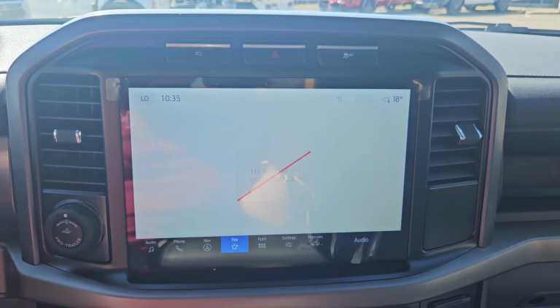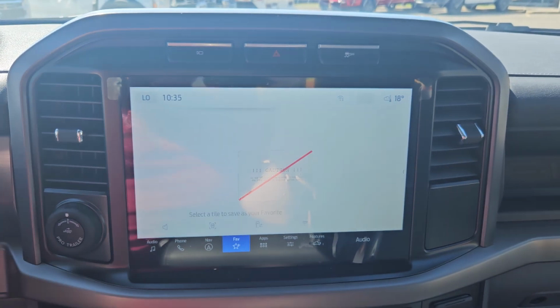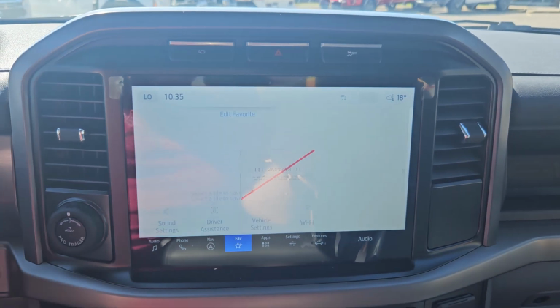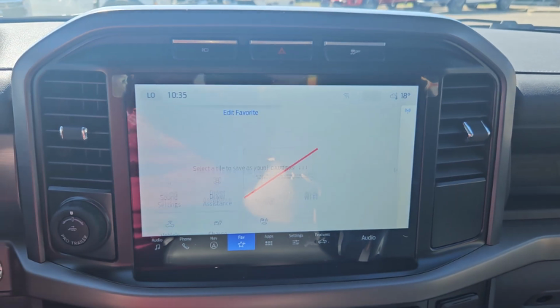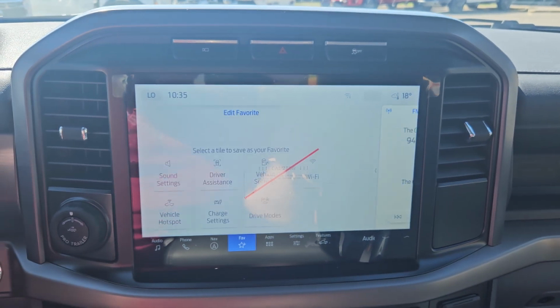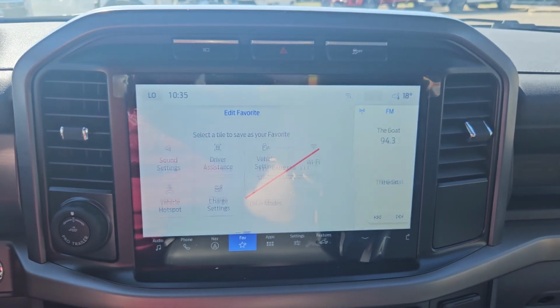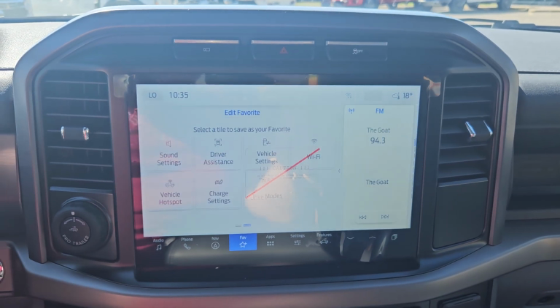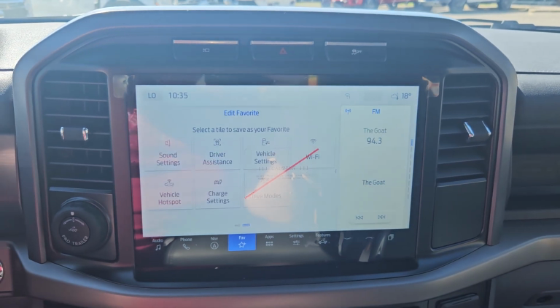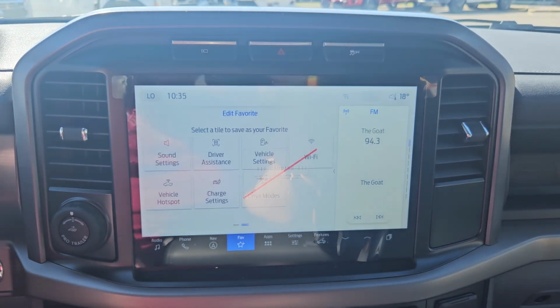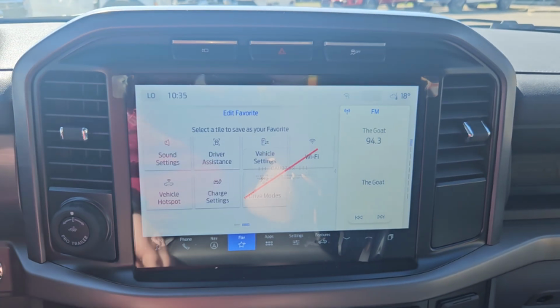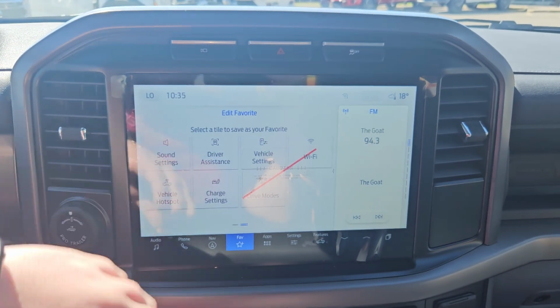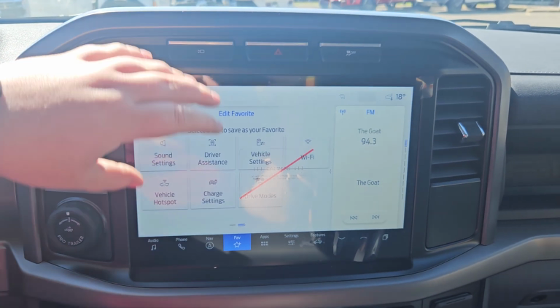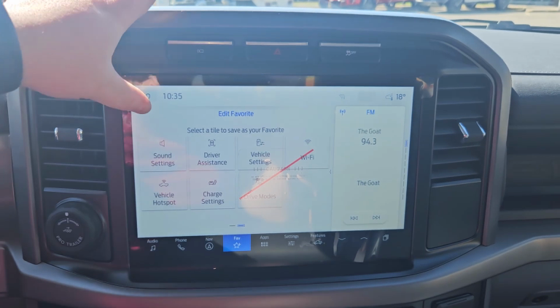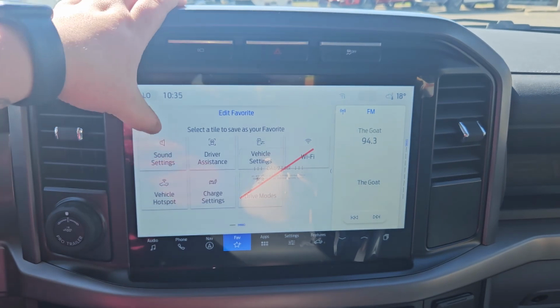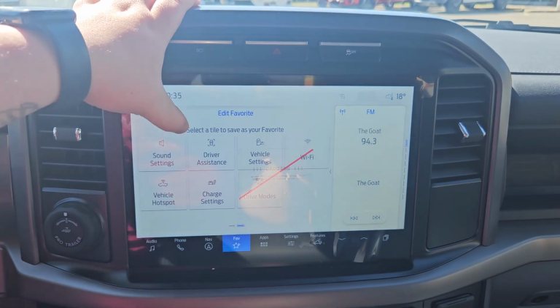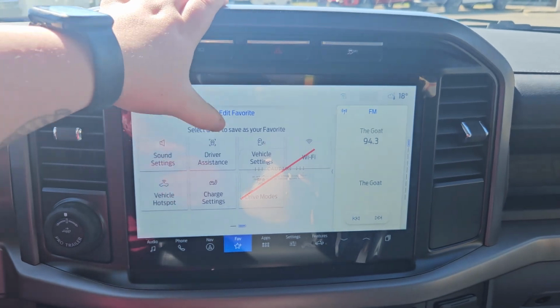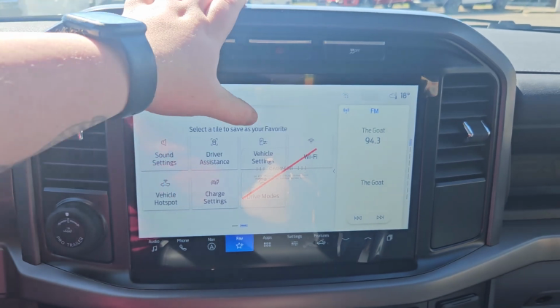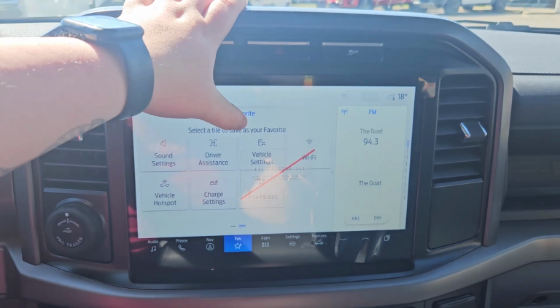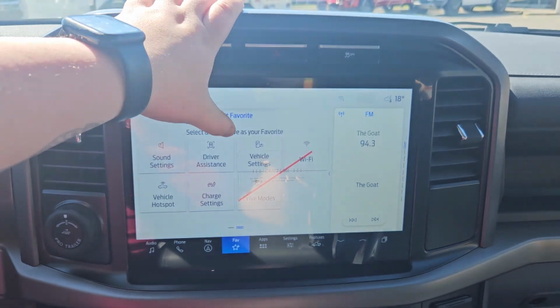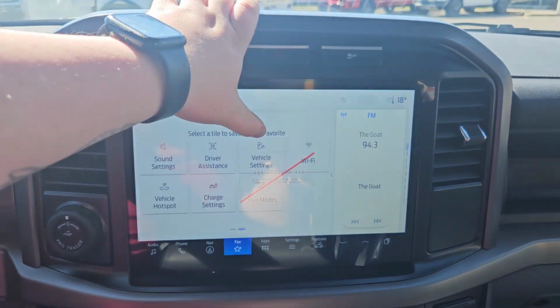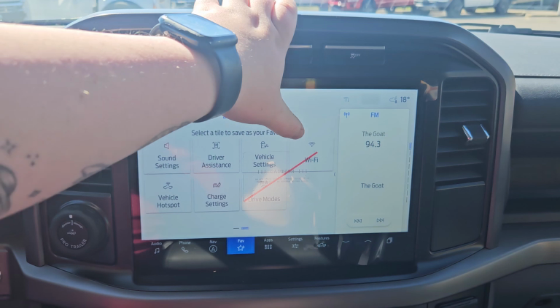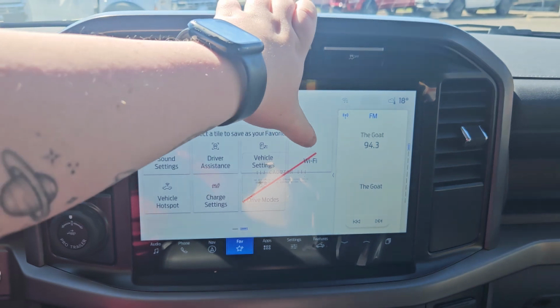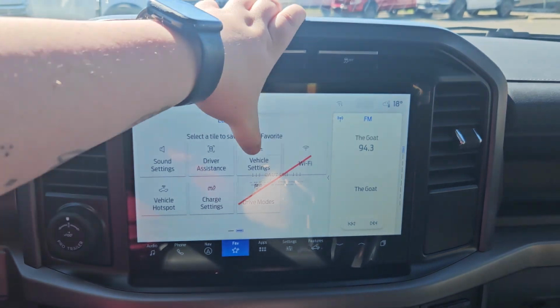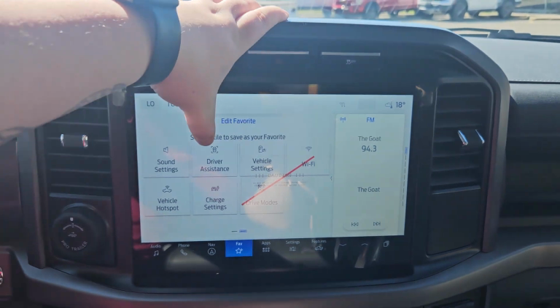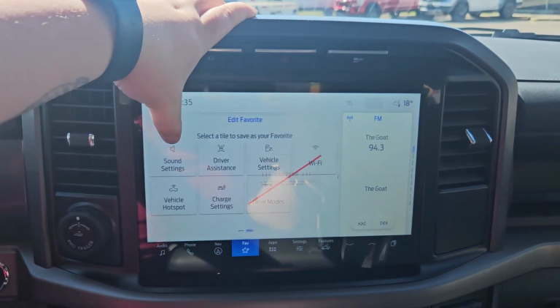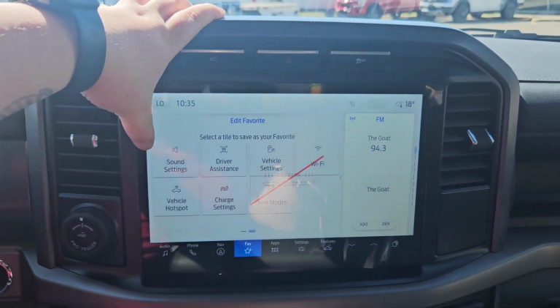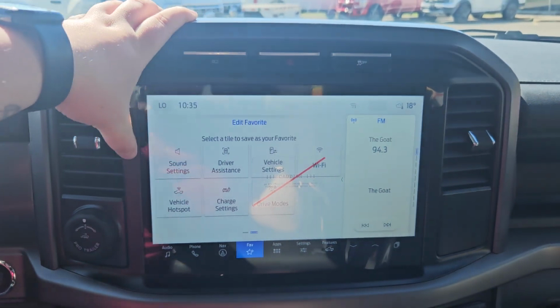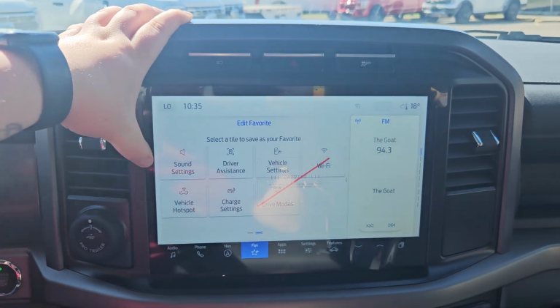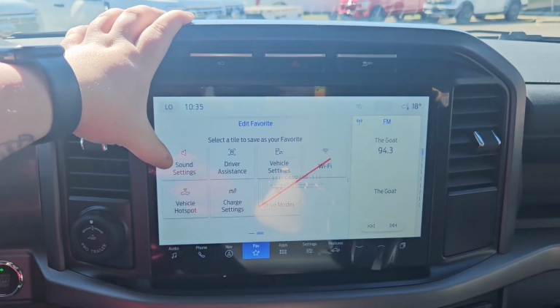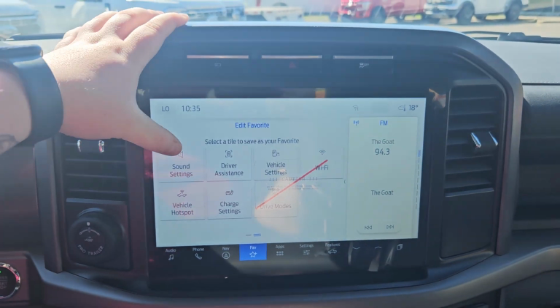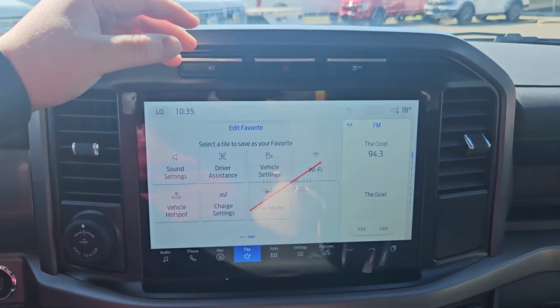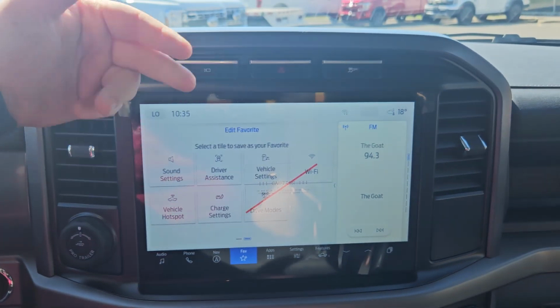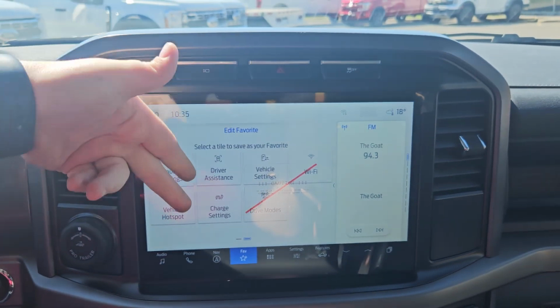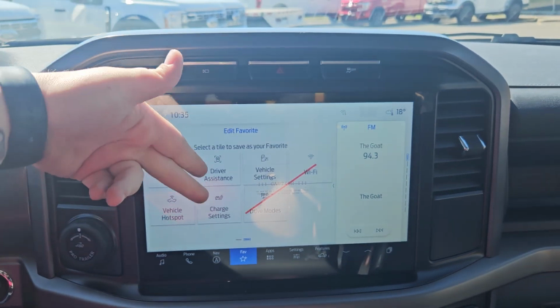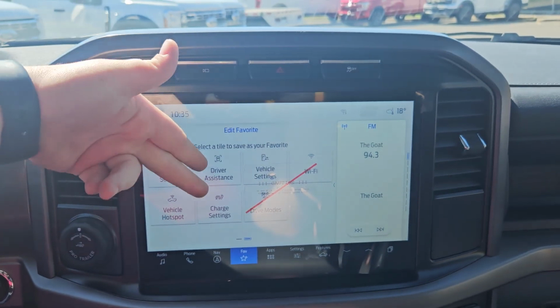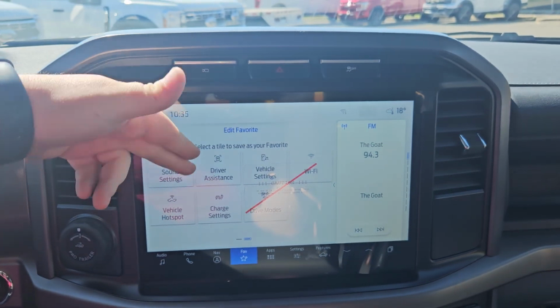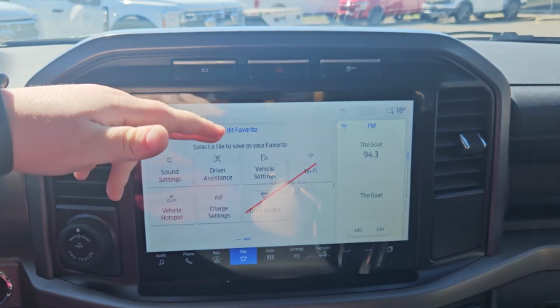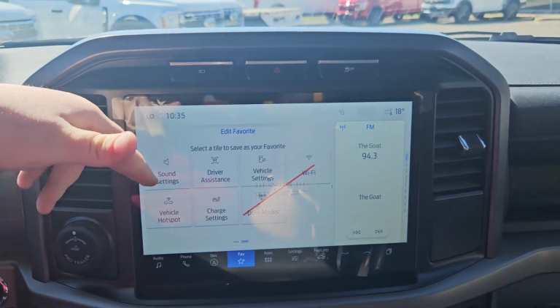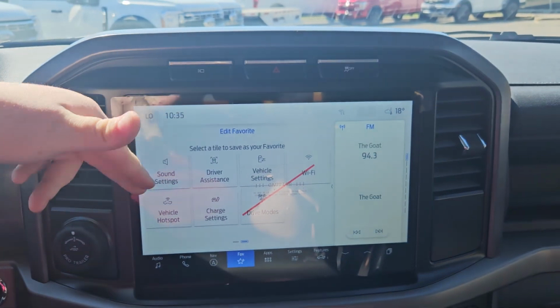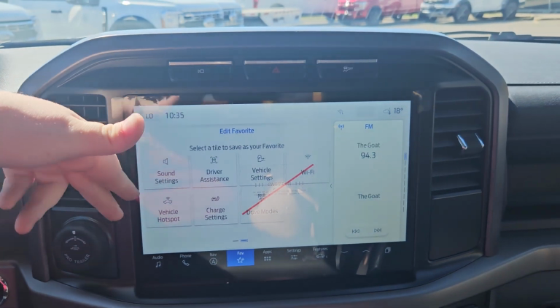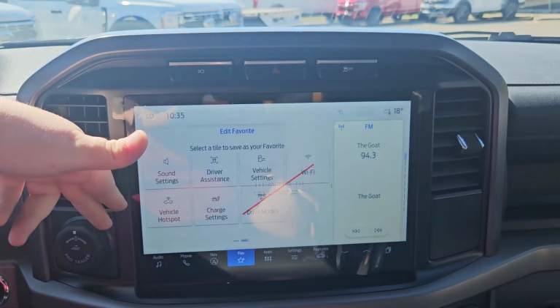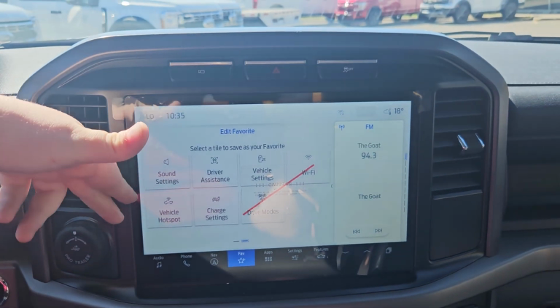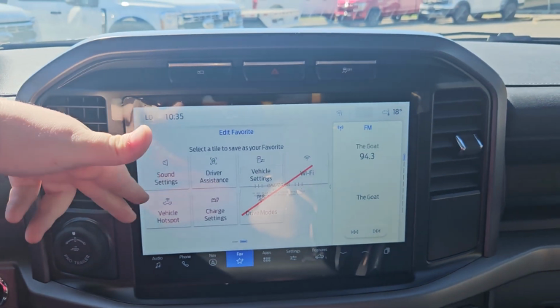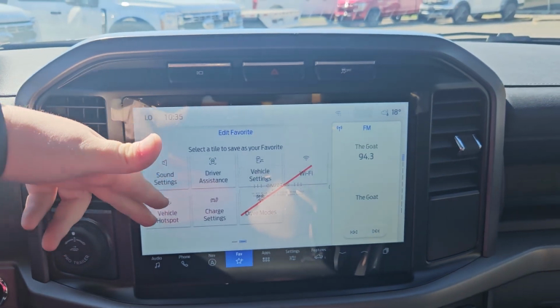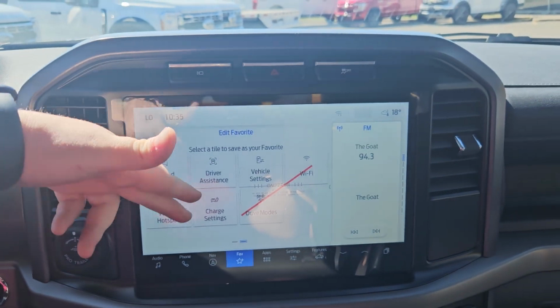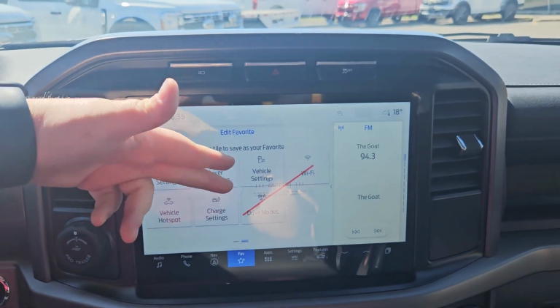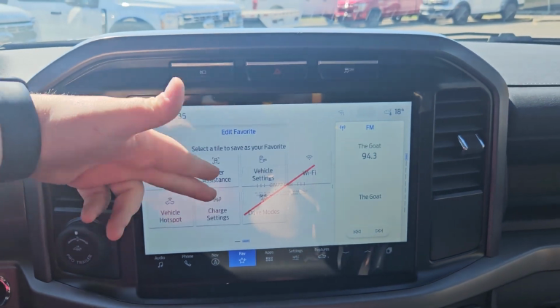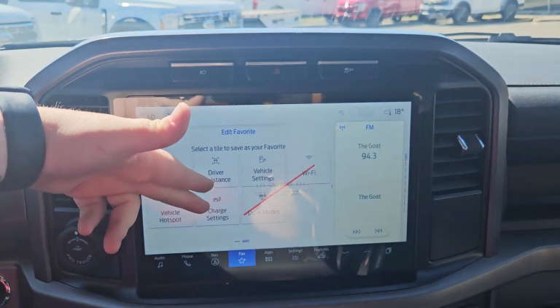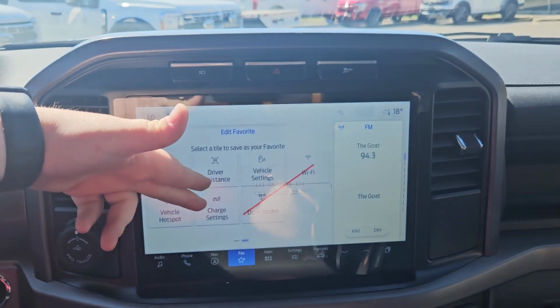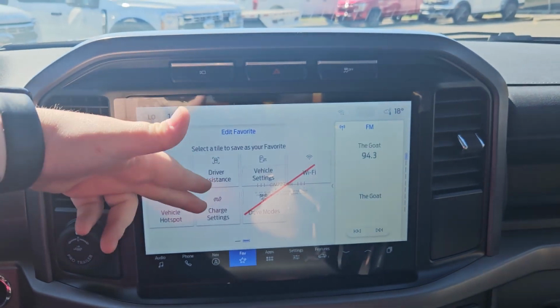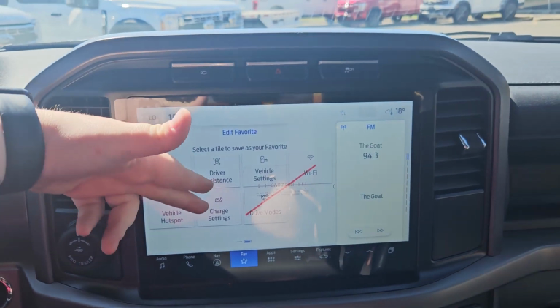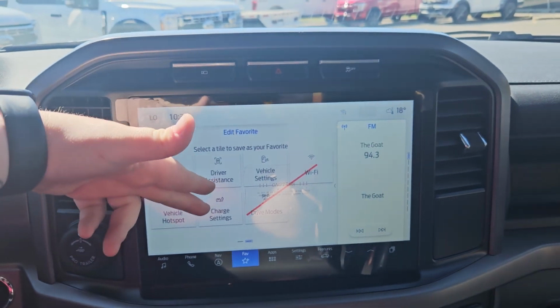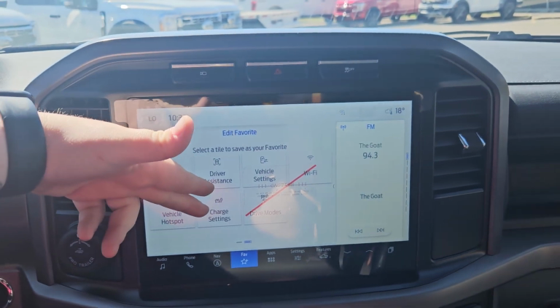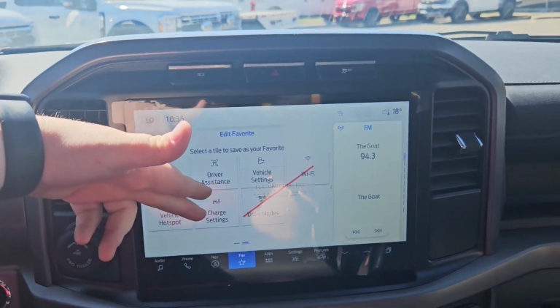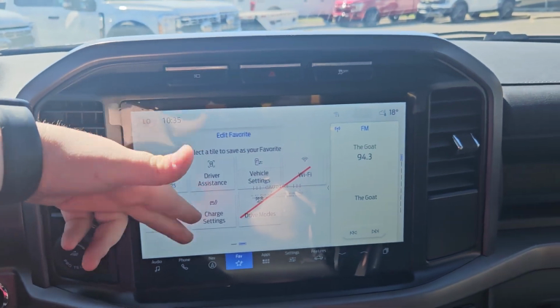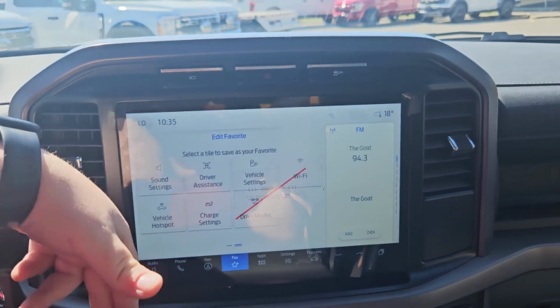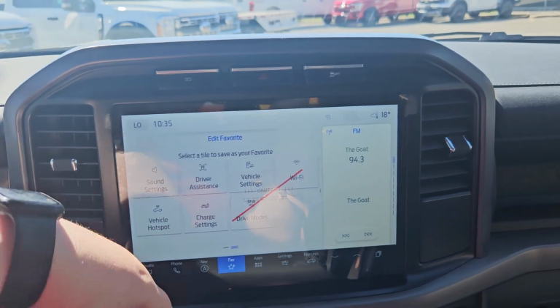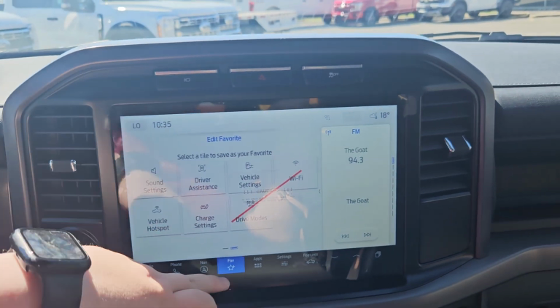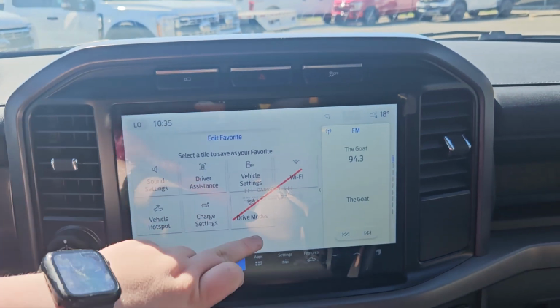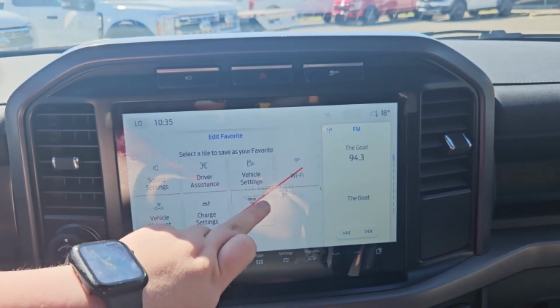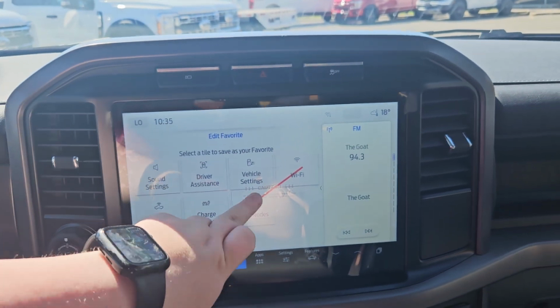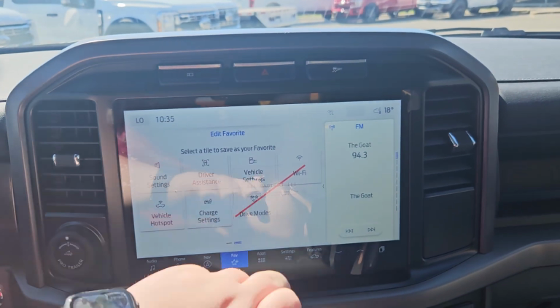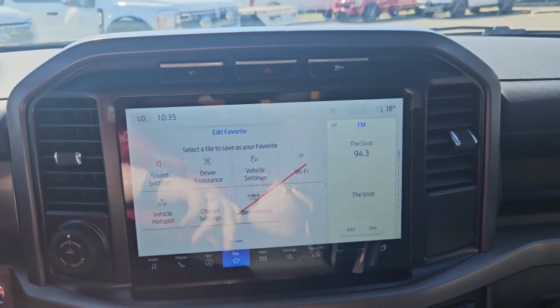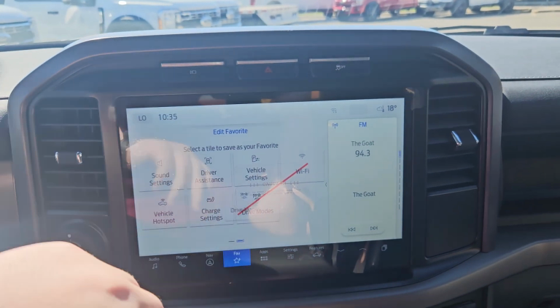Your favorite apps include things such as sound, Wi-Fi, drive modes, vehicle hotspot, and charge settings, and so on and so forth.